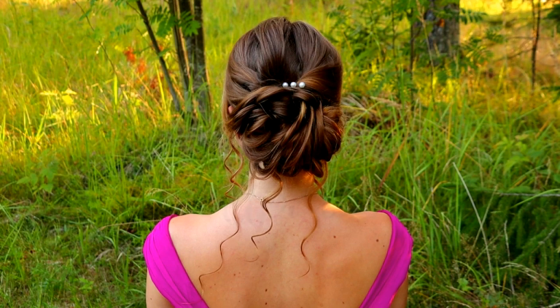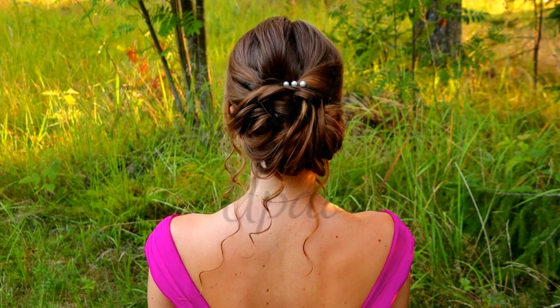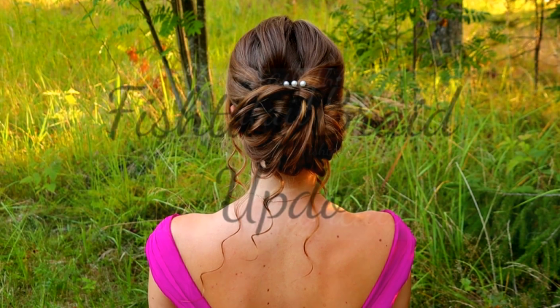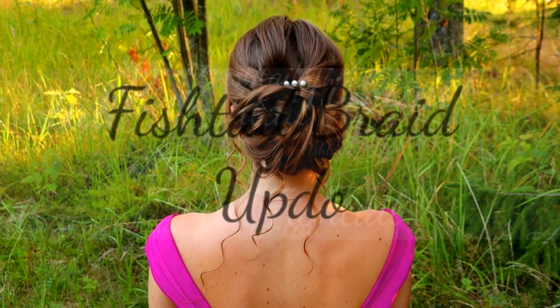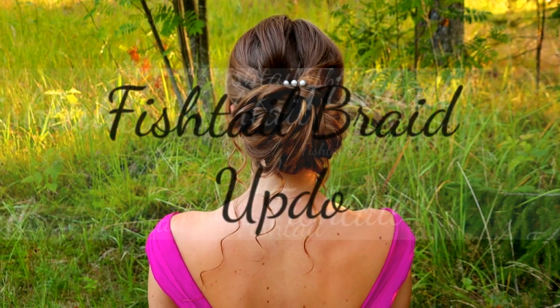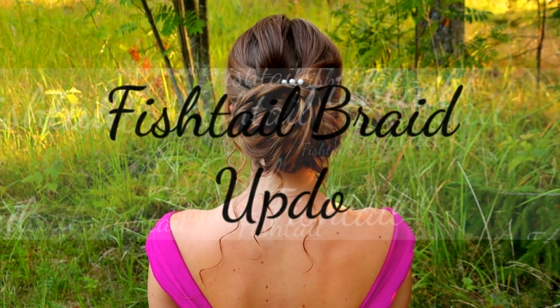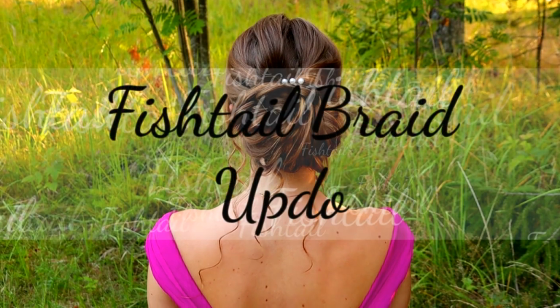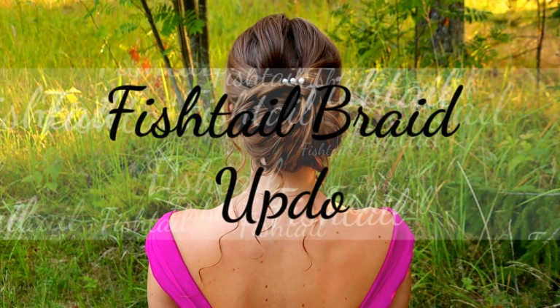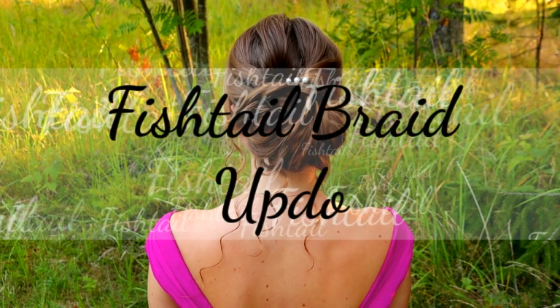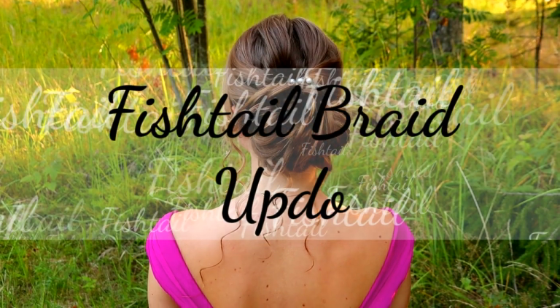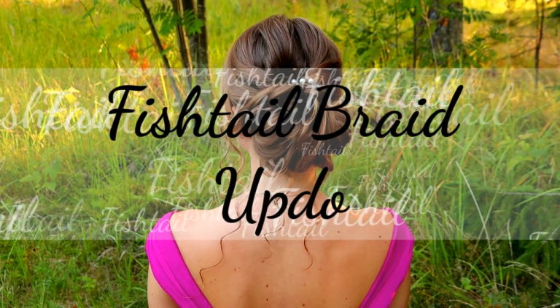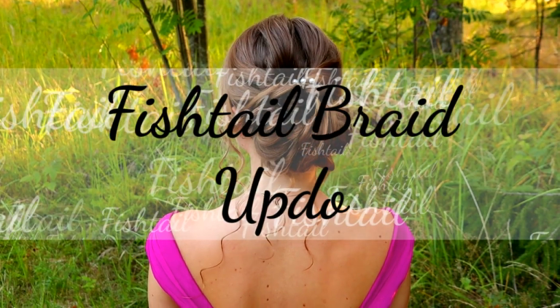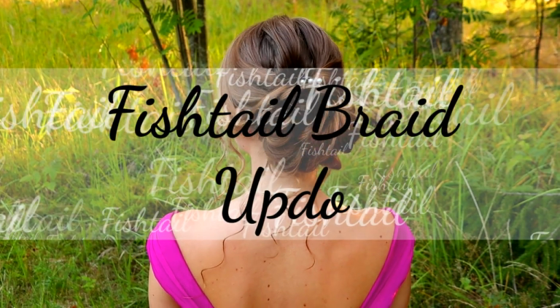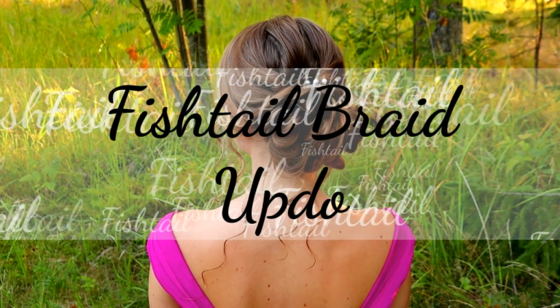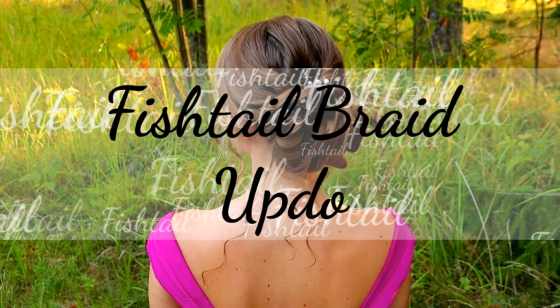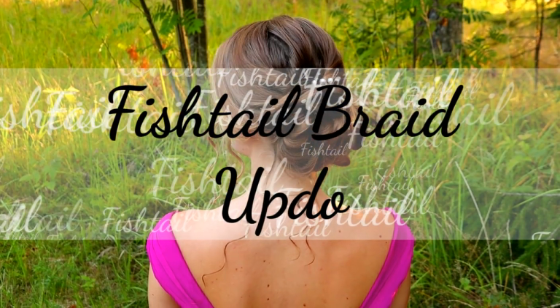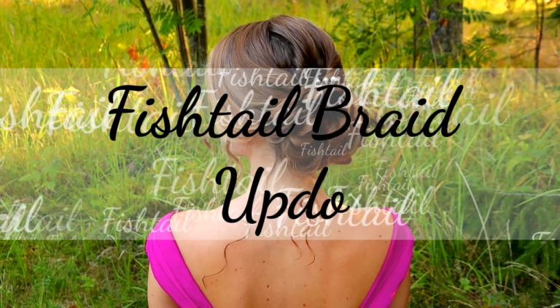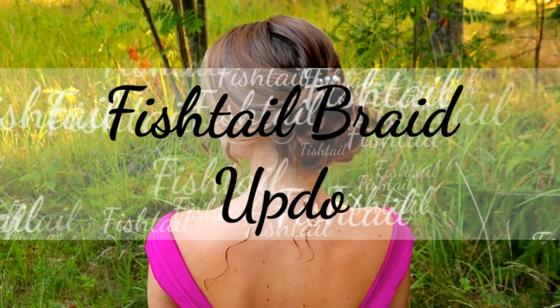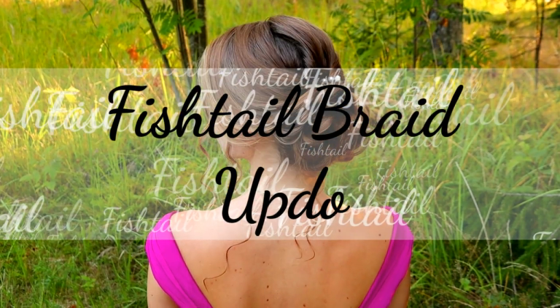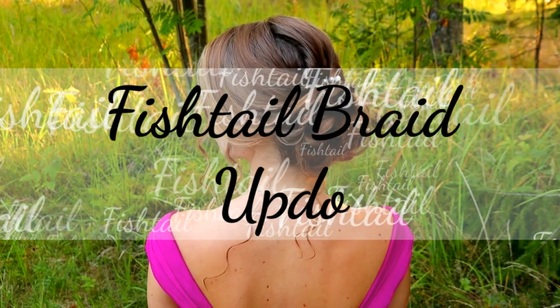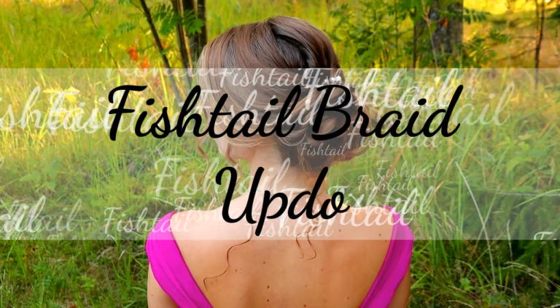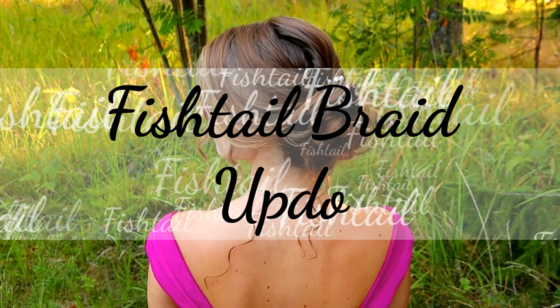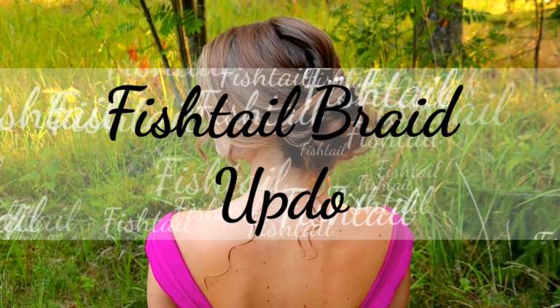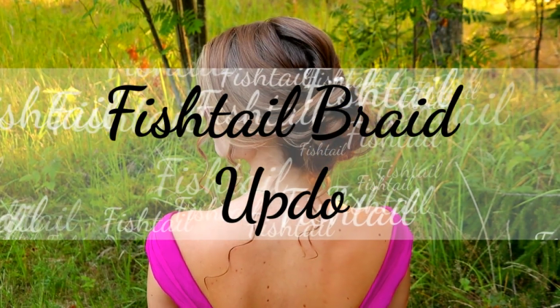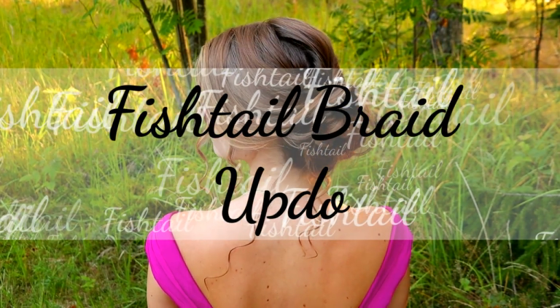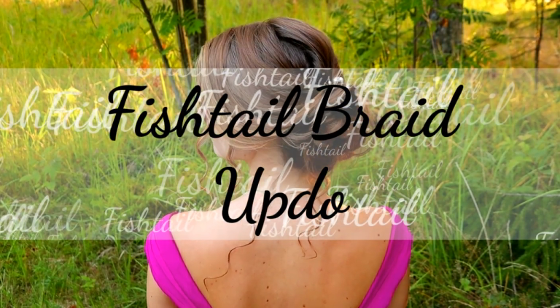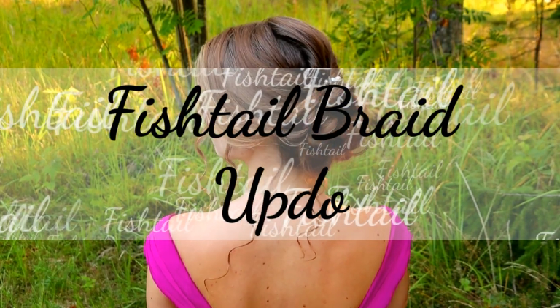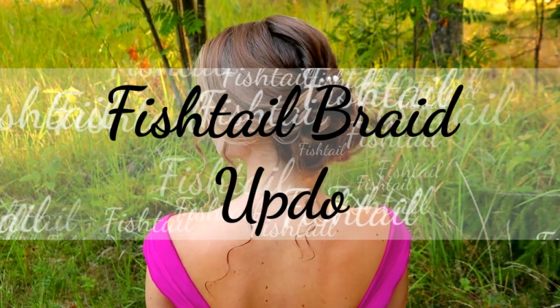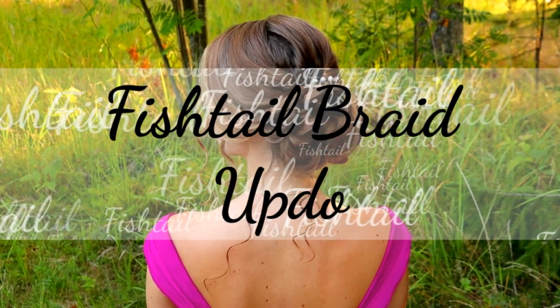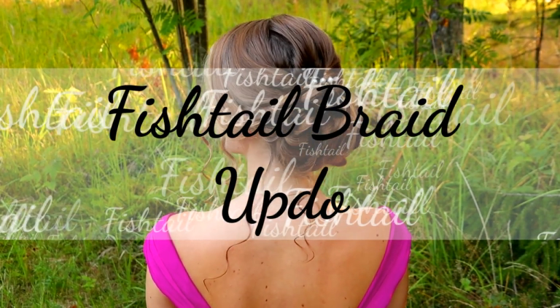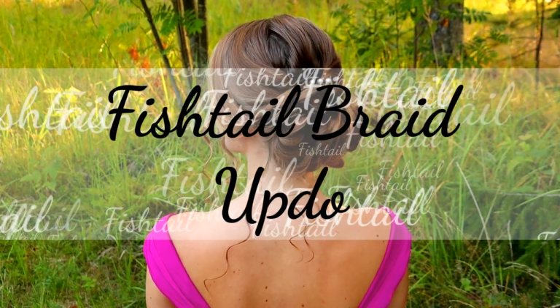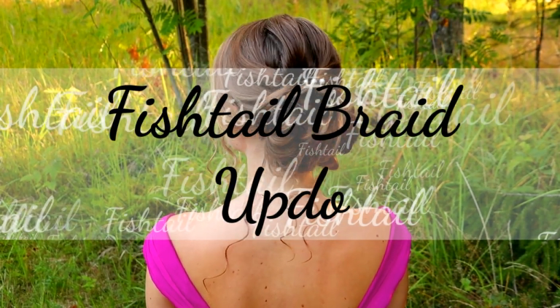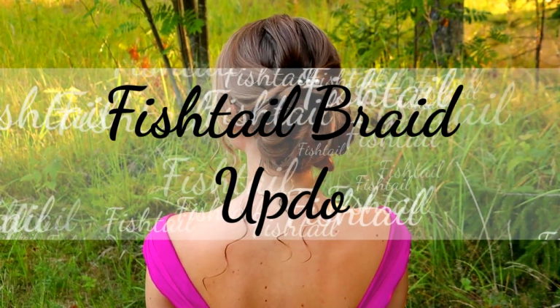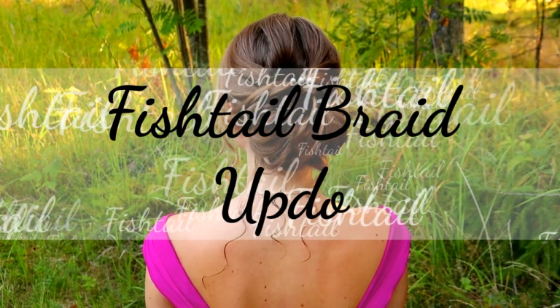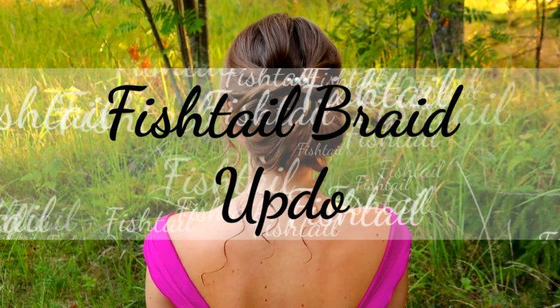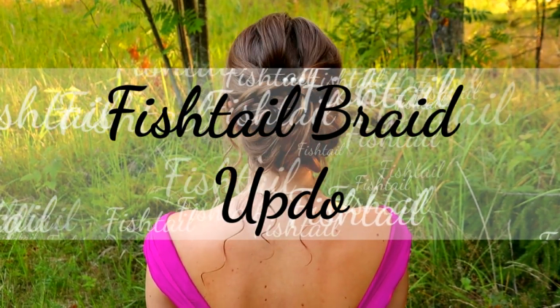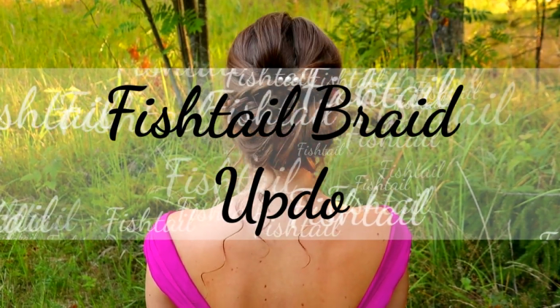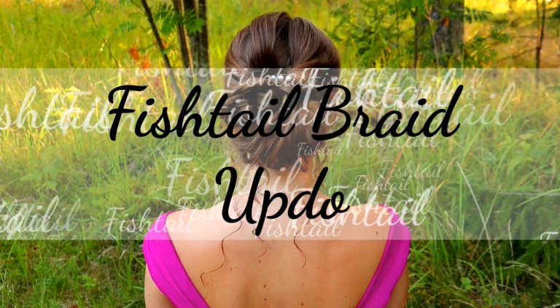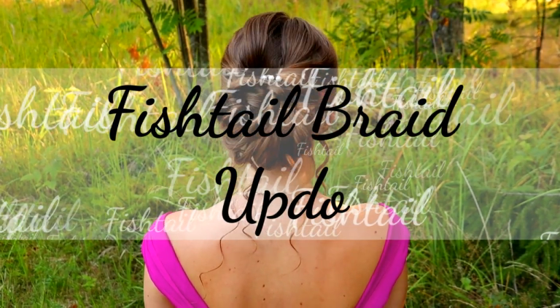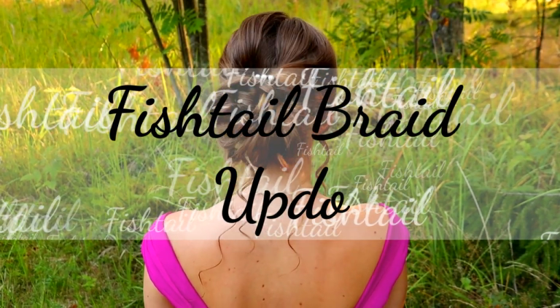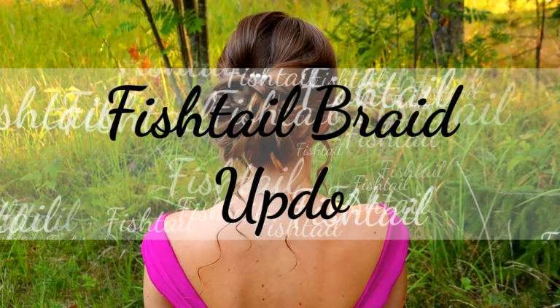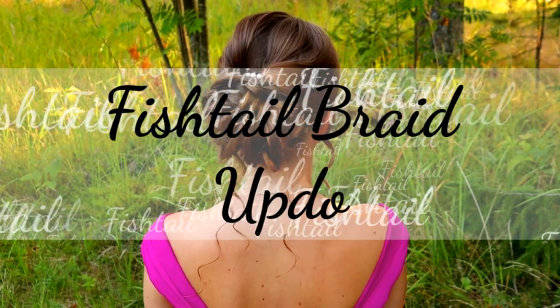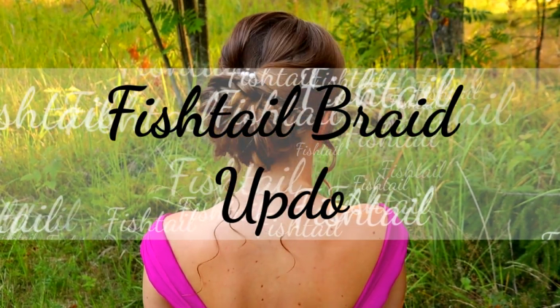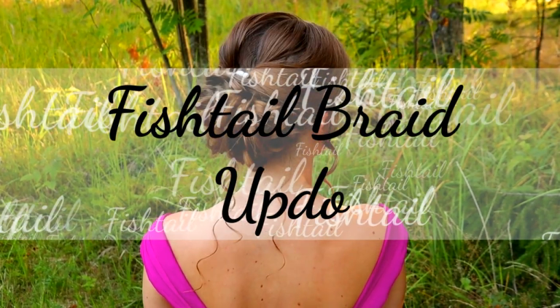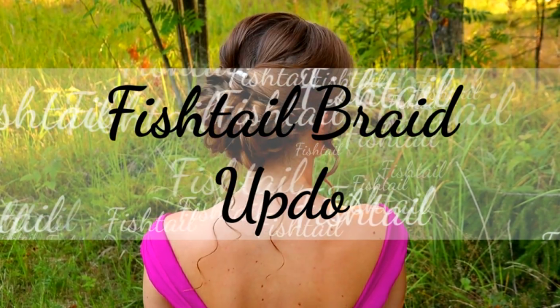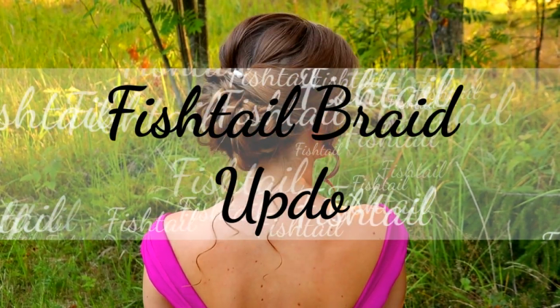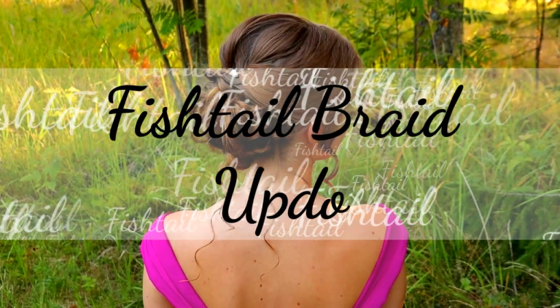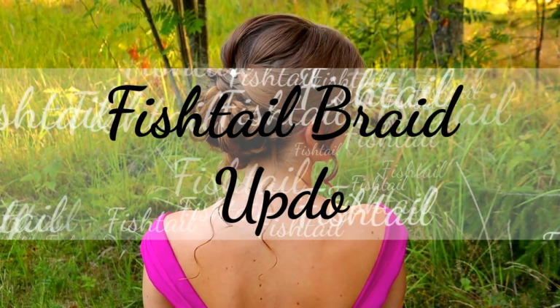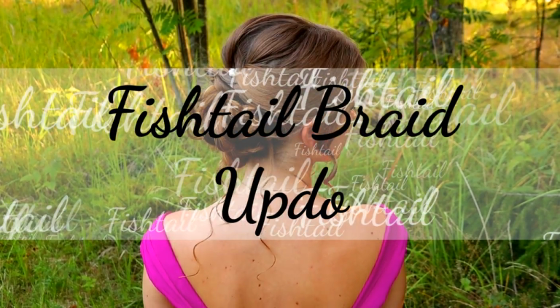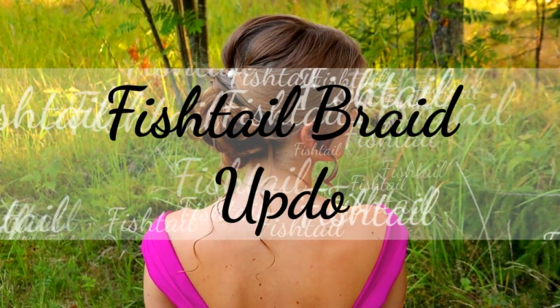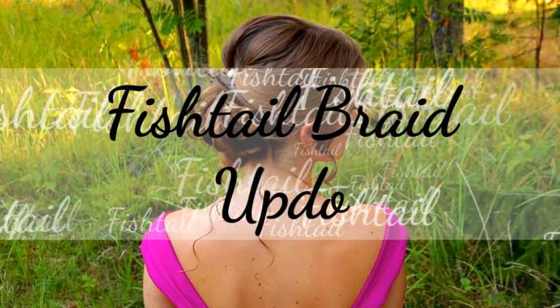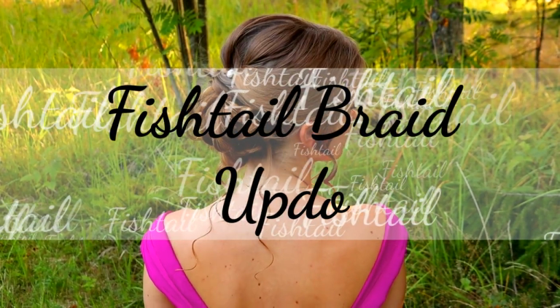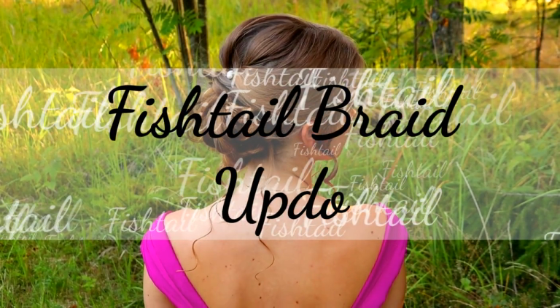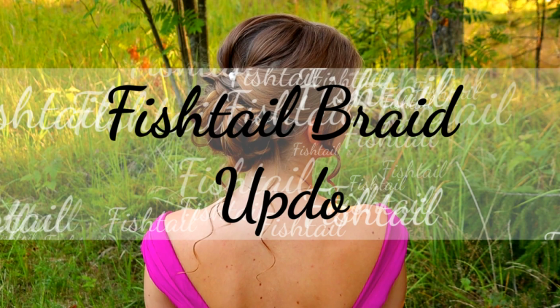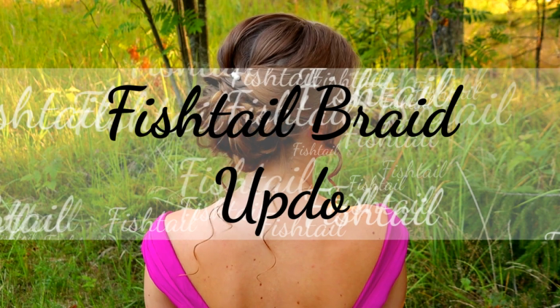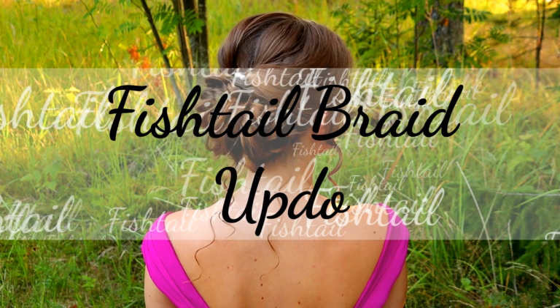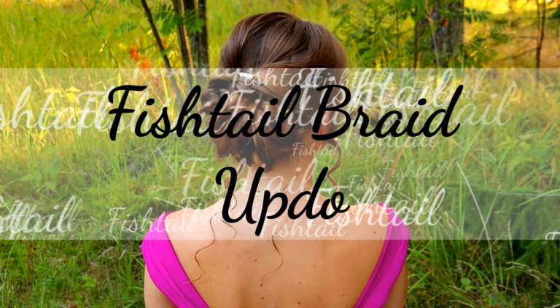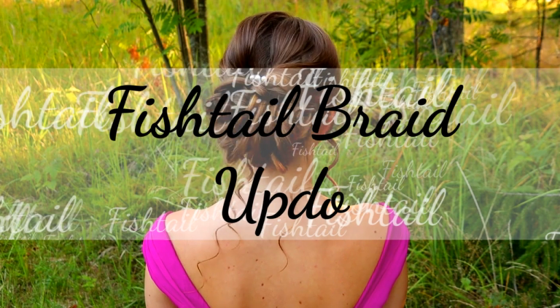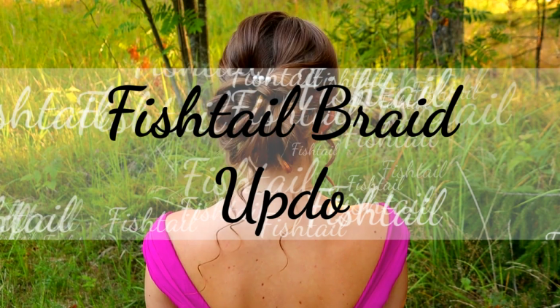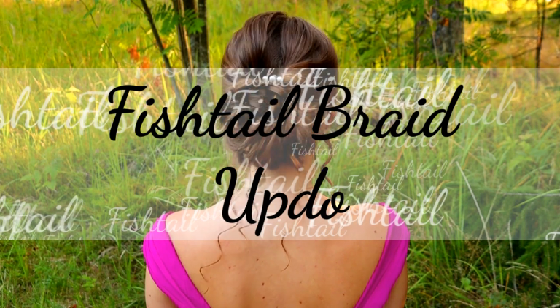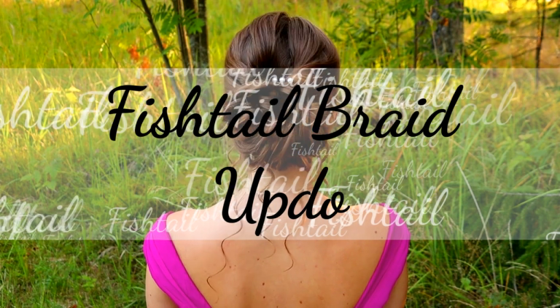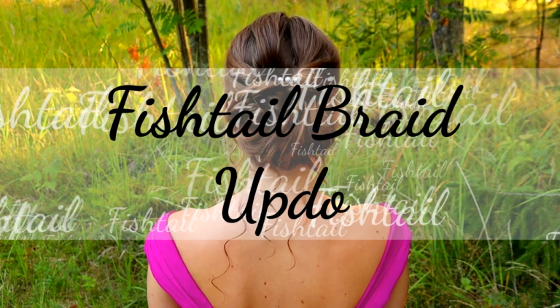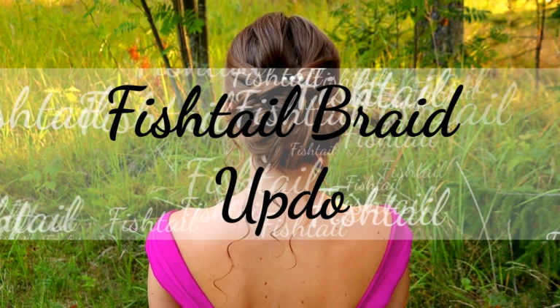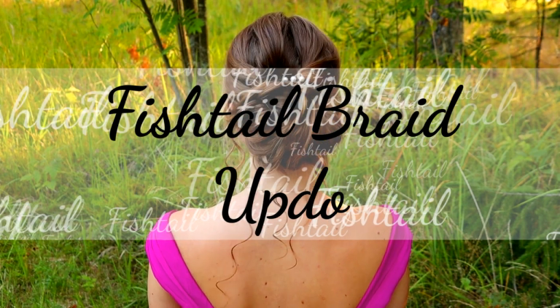Hi guys! In this video I will show you how to create this formal Fishtail Parade Updo.